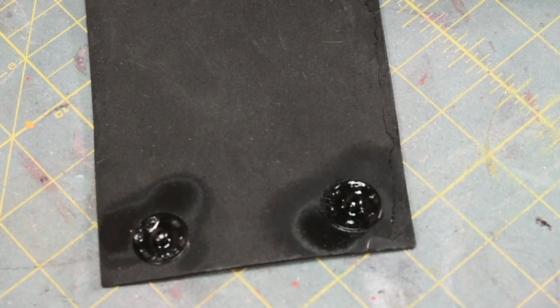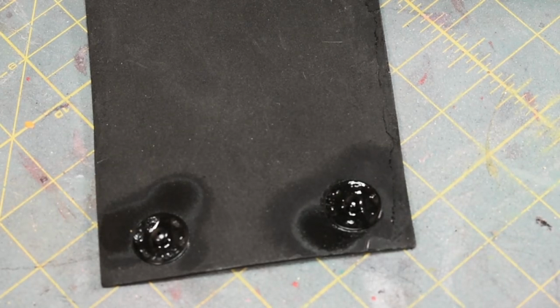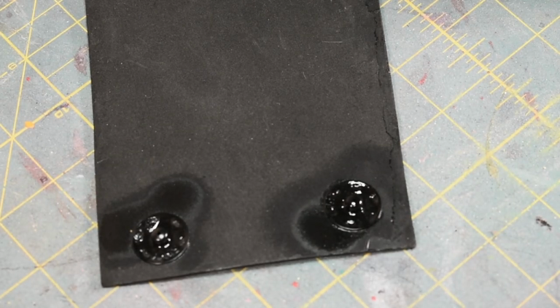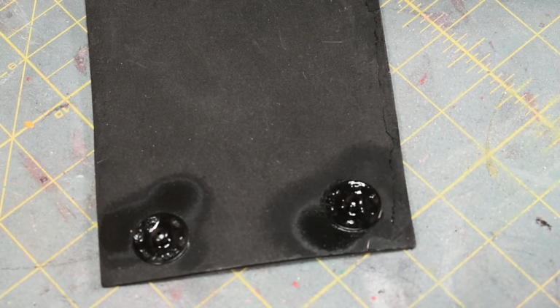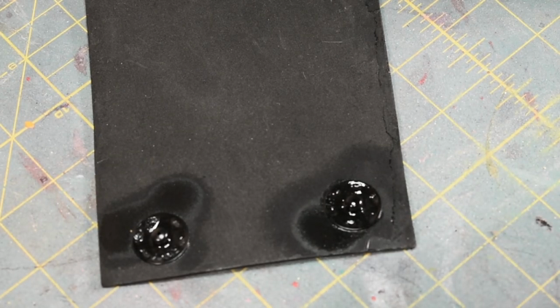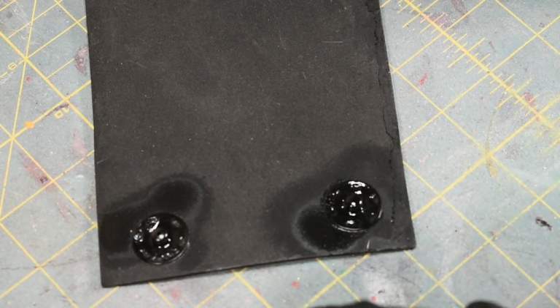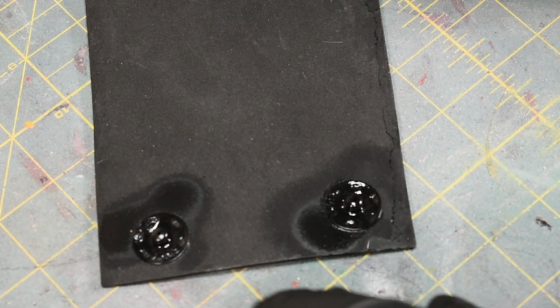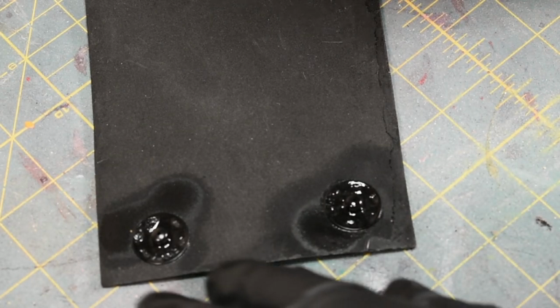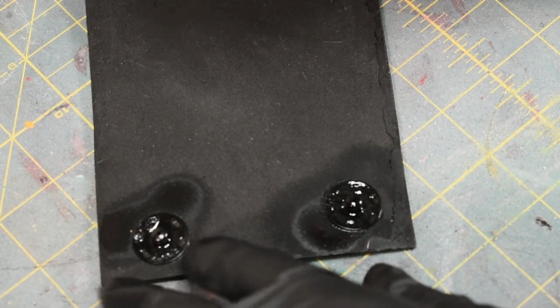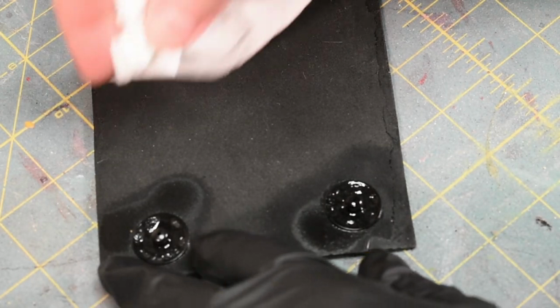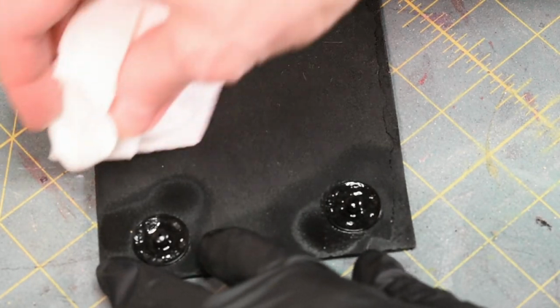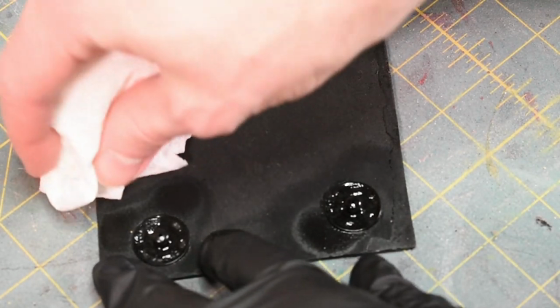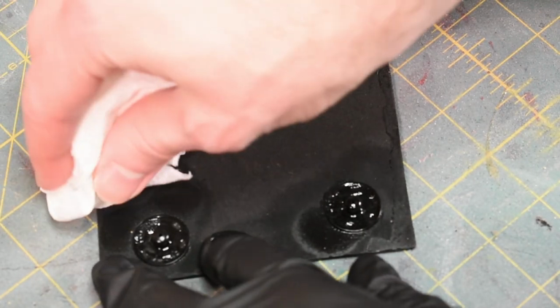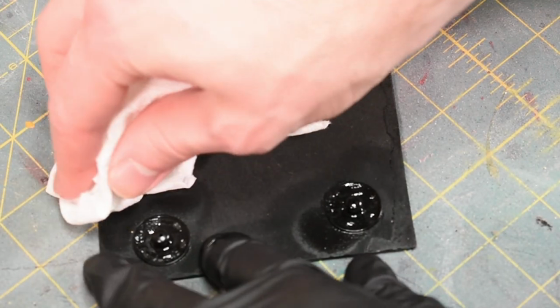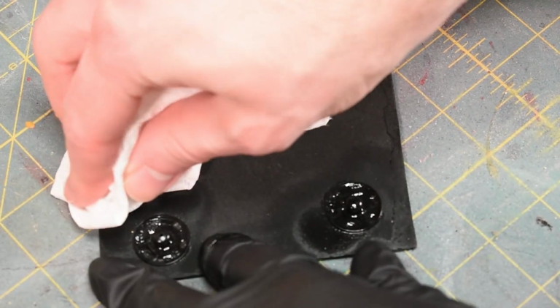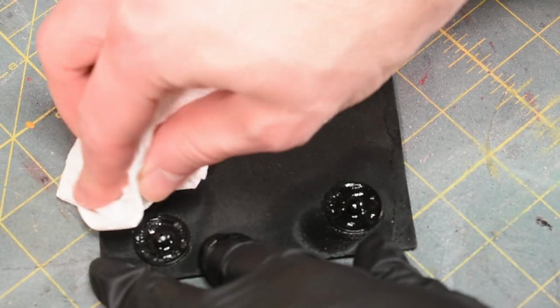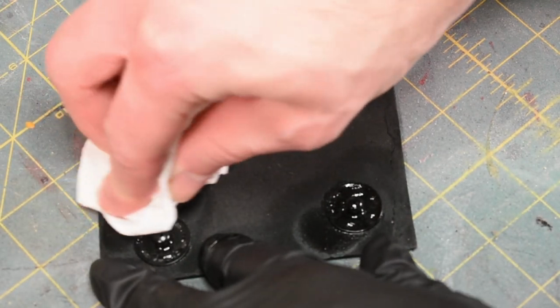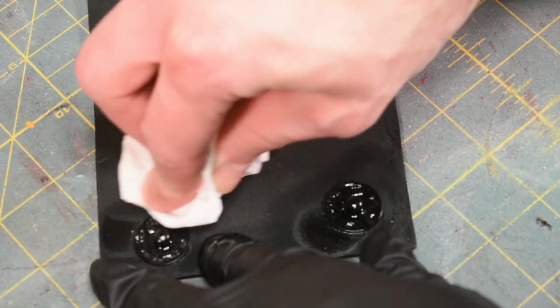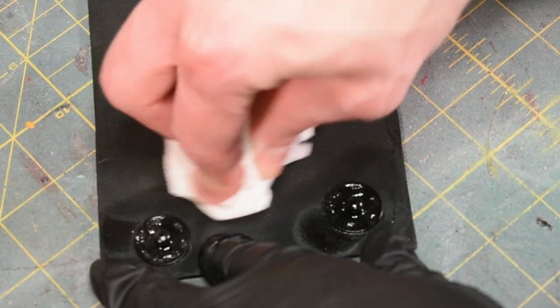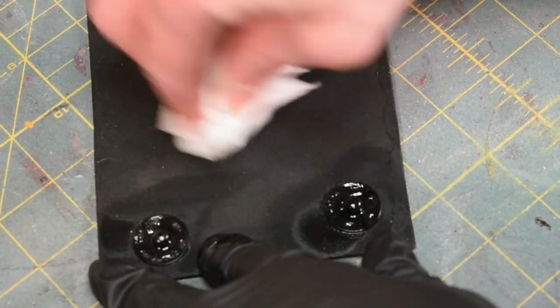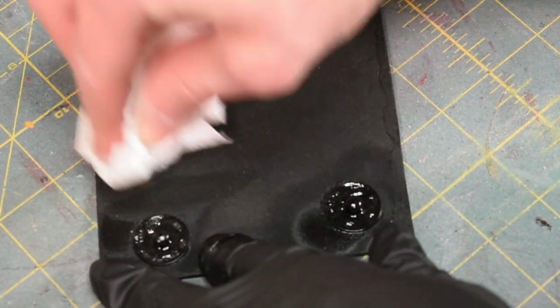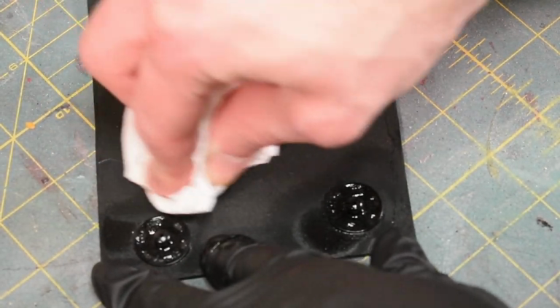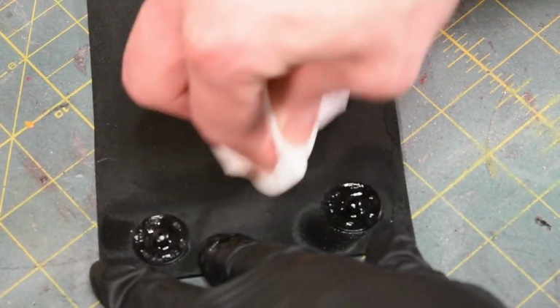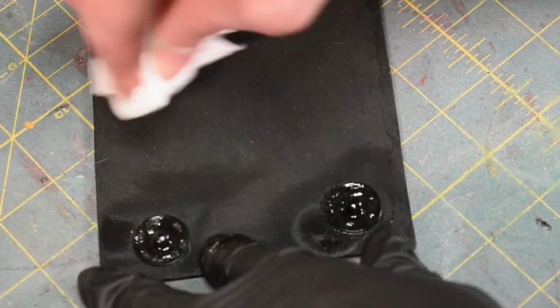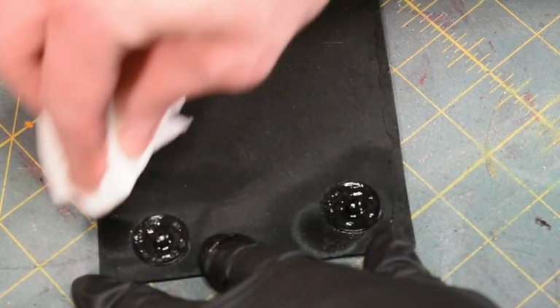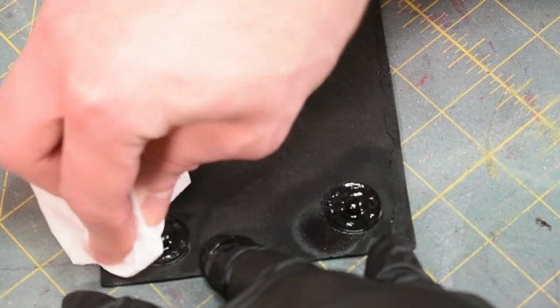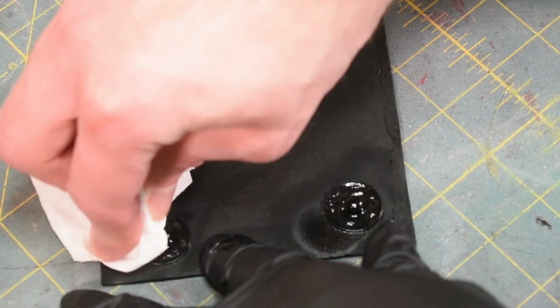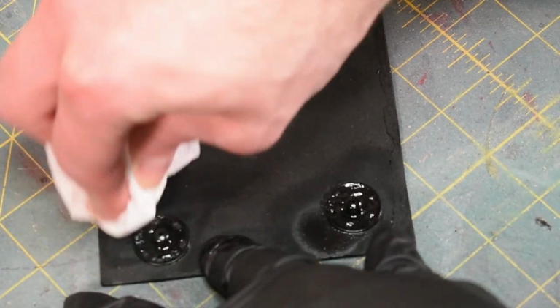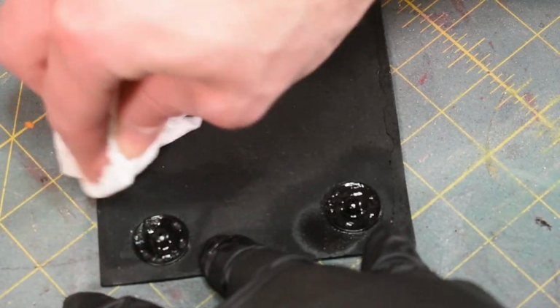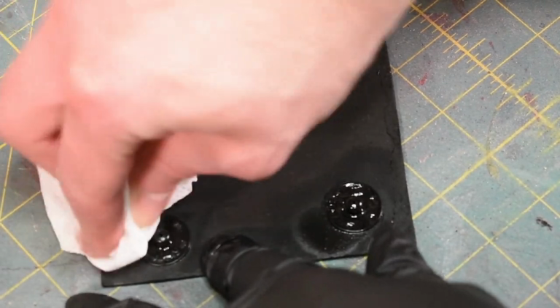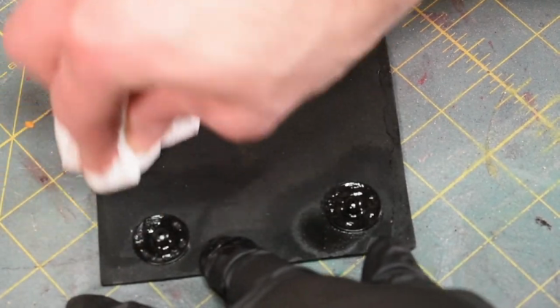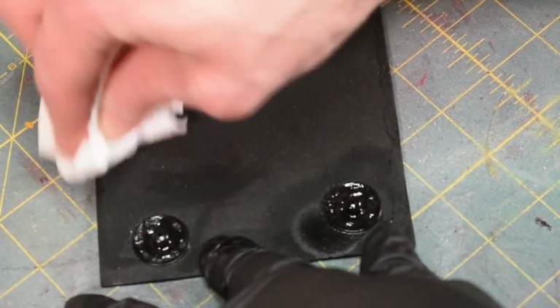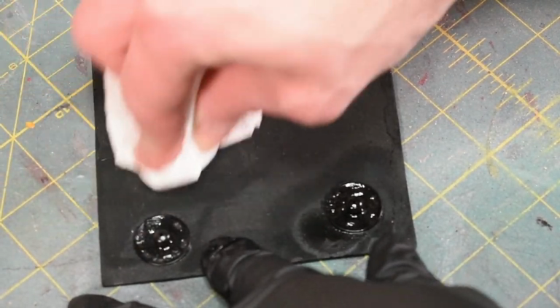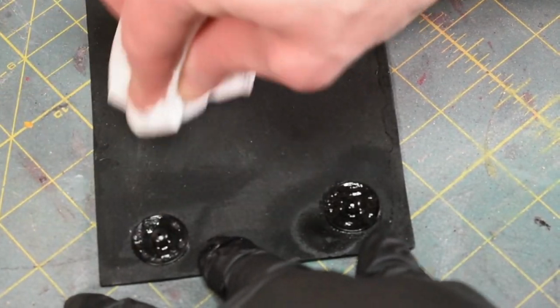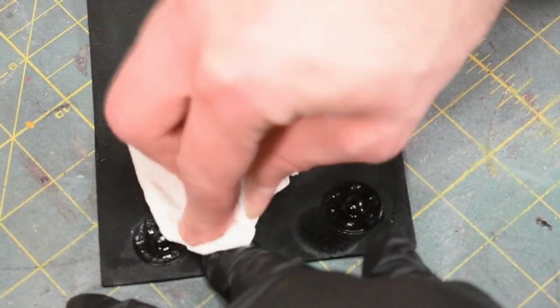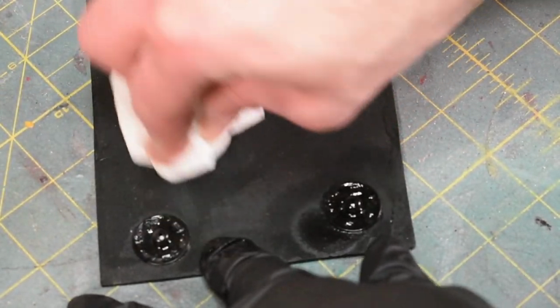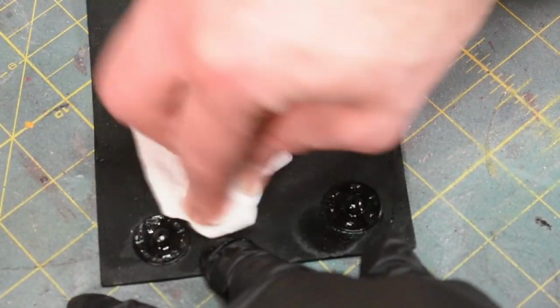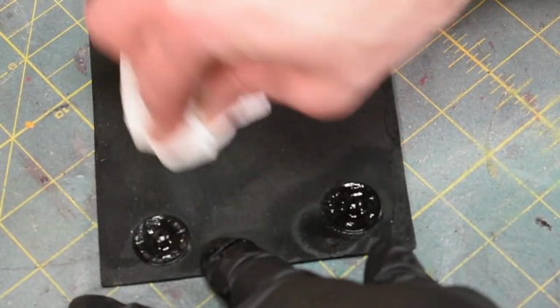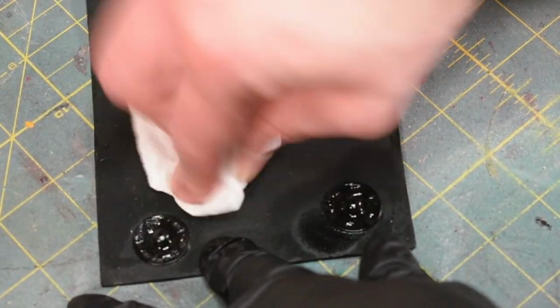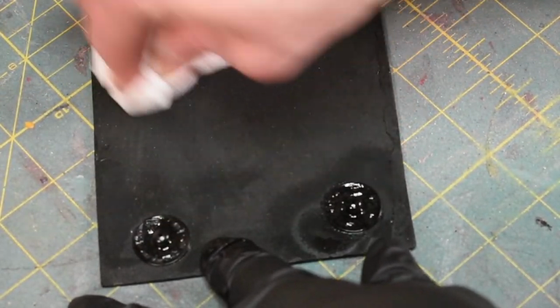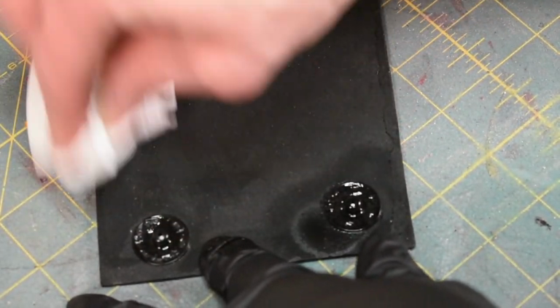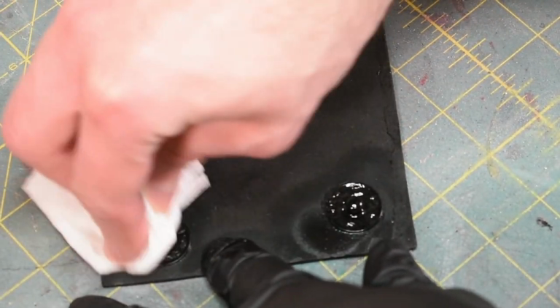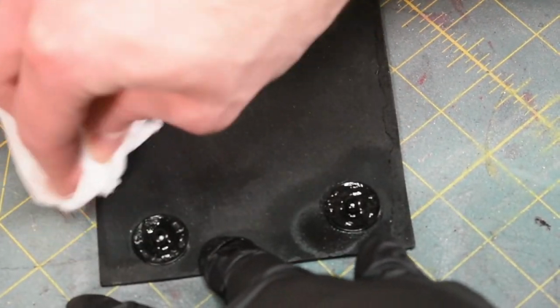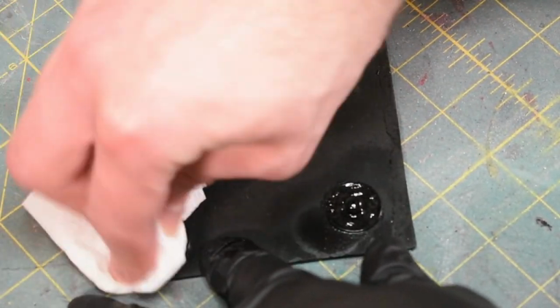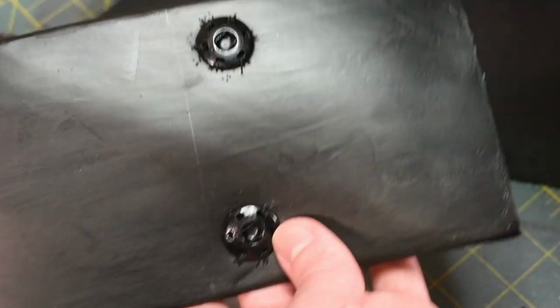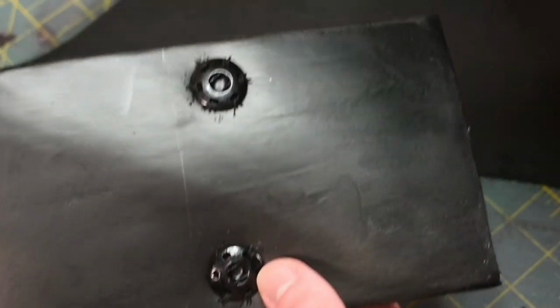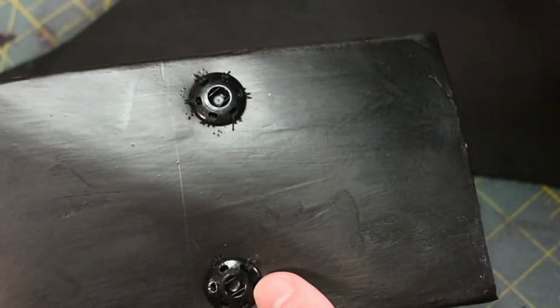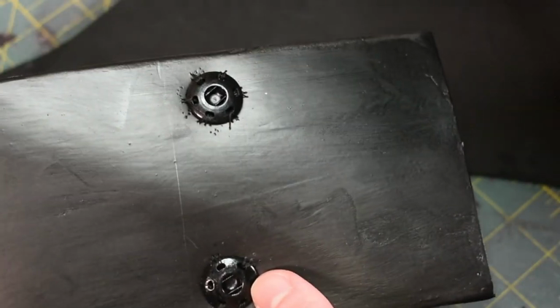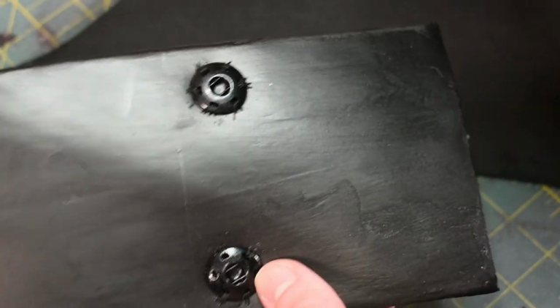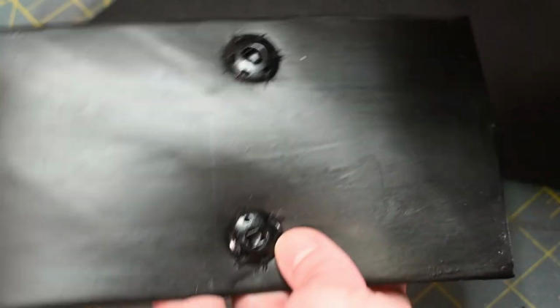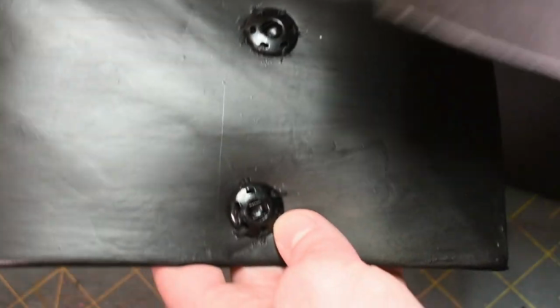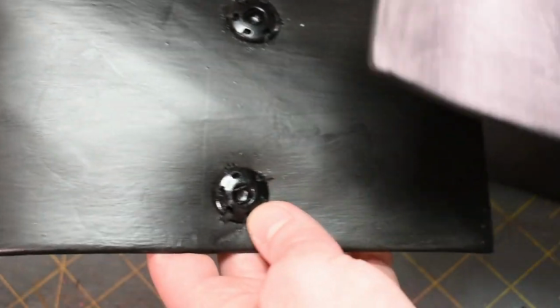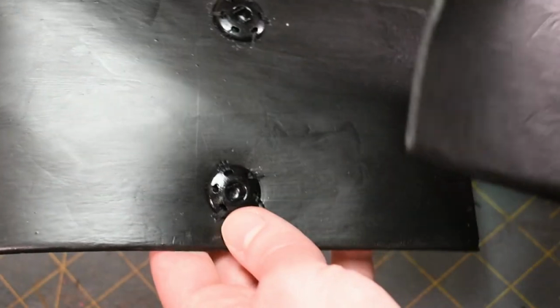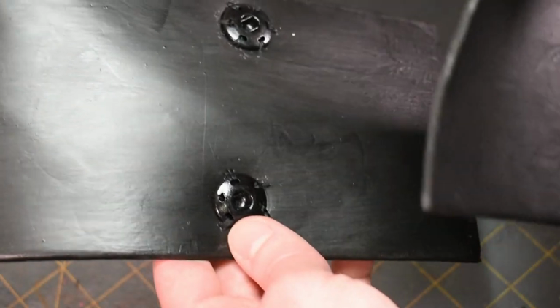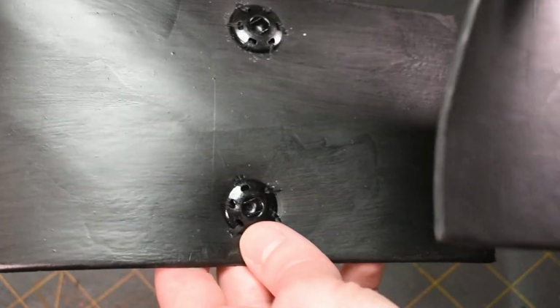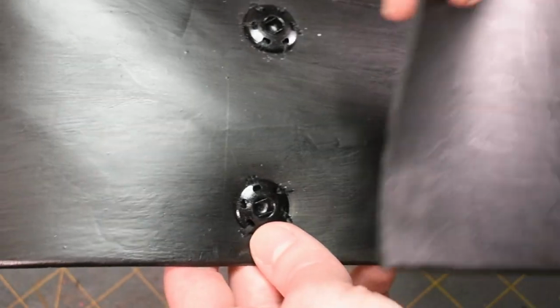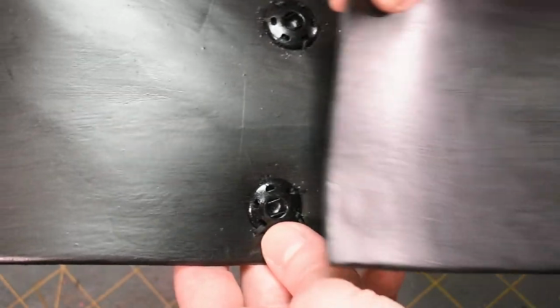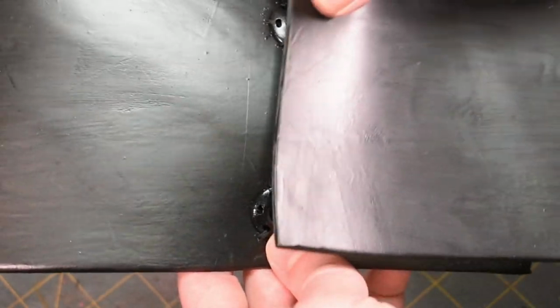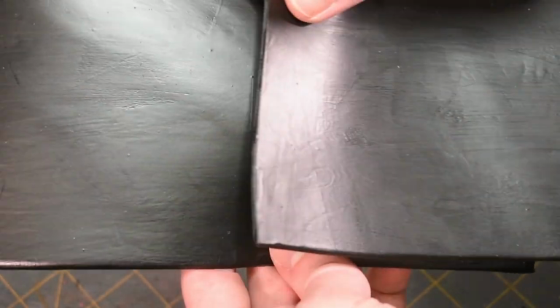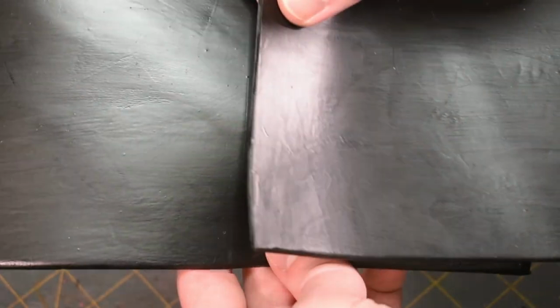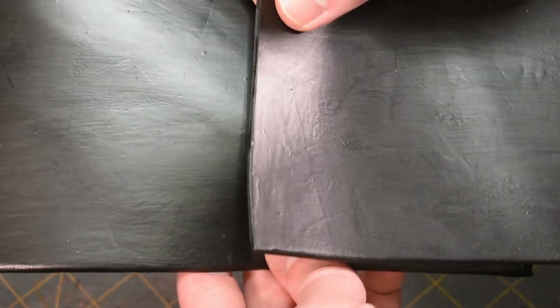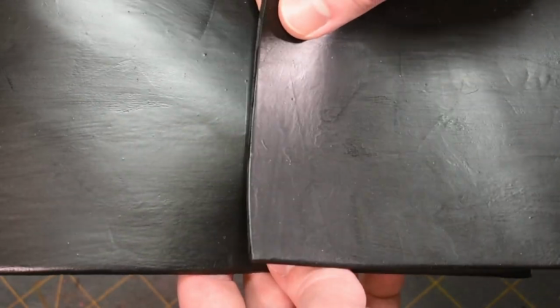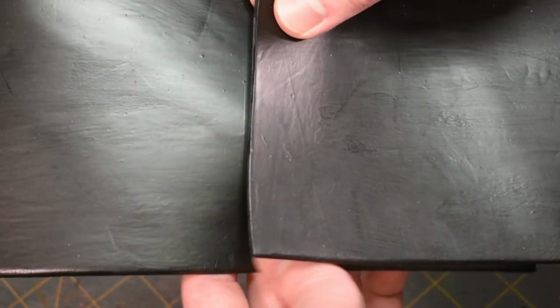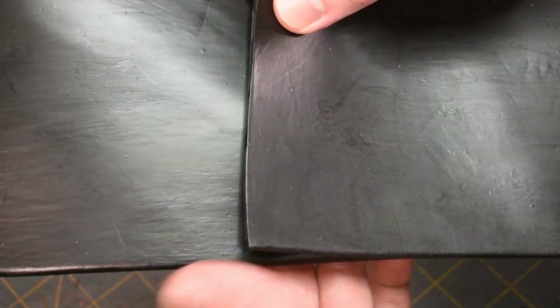I usually wipe off the excess accelerant with a paper towel. There it is — now my belt's ready to go.